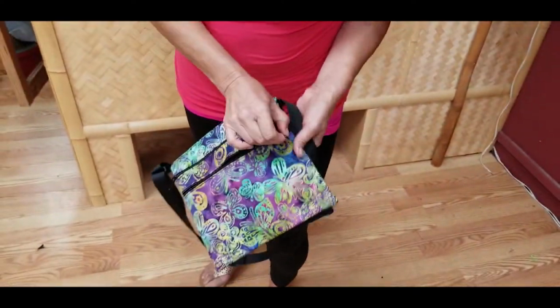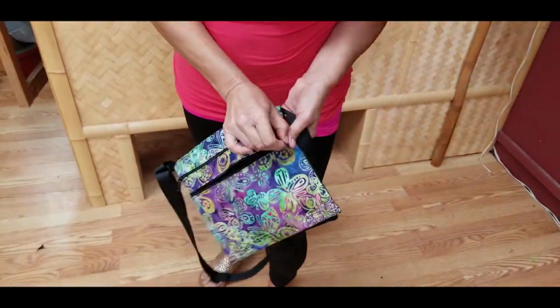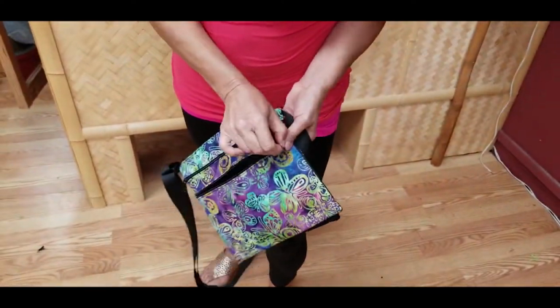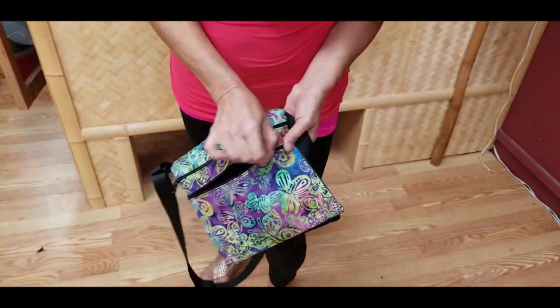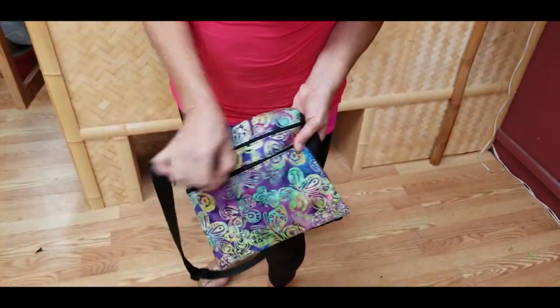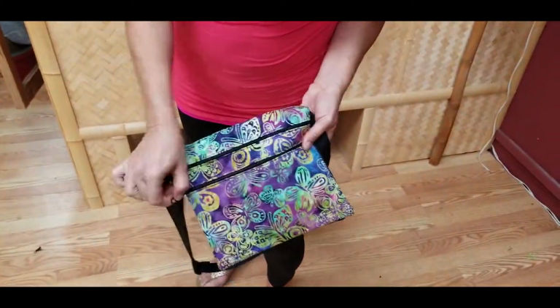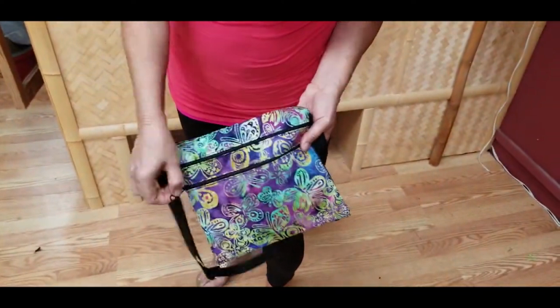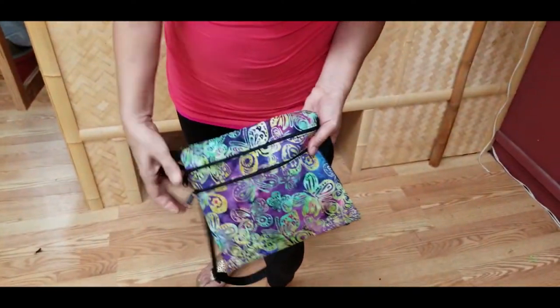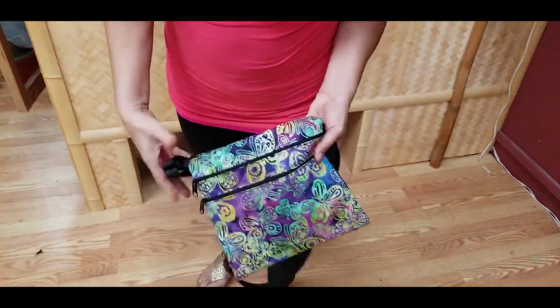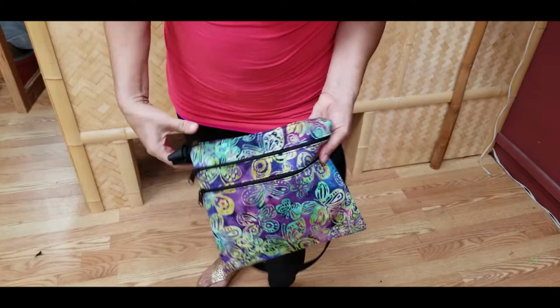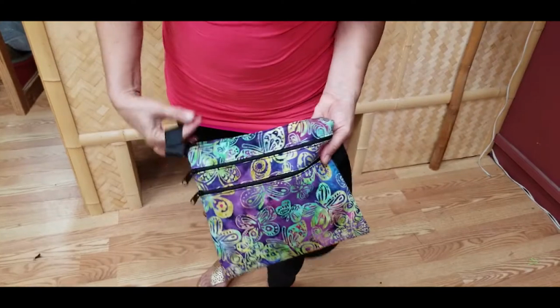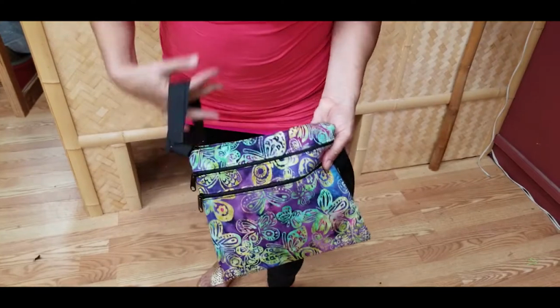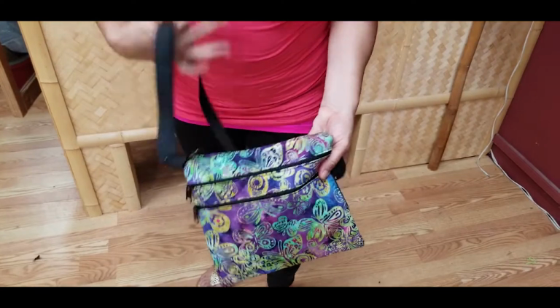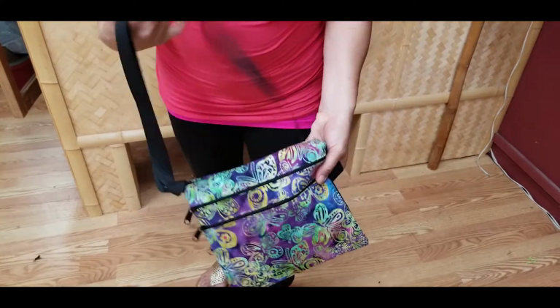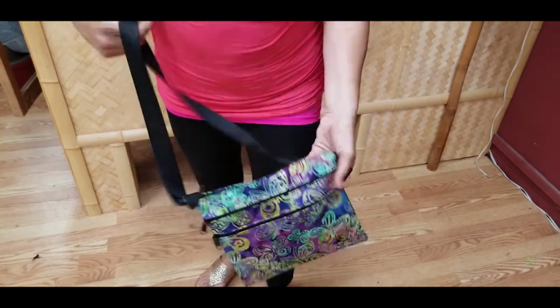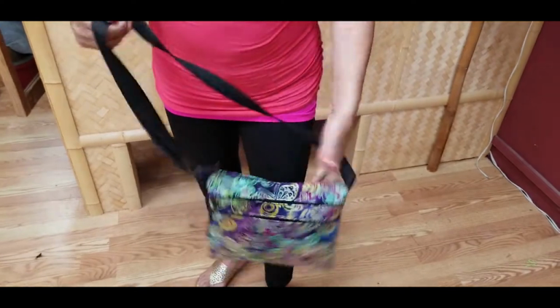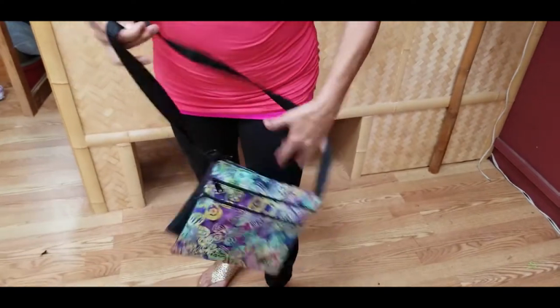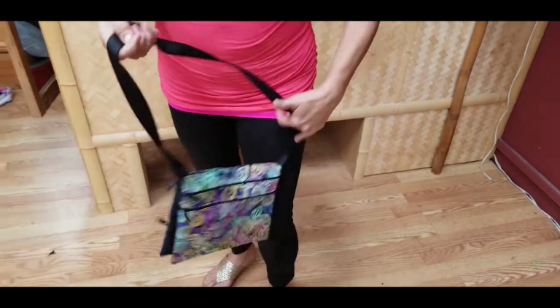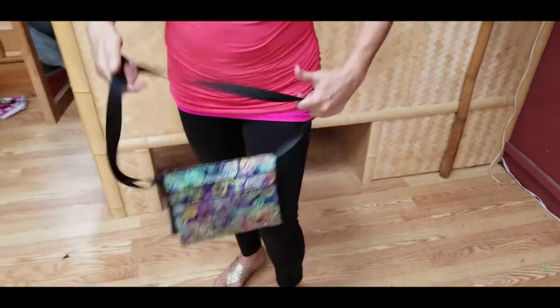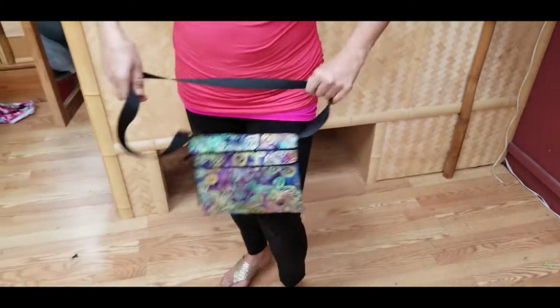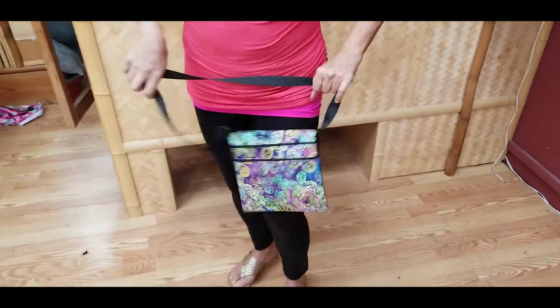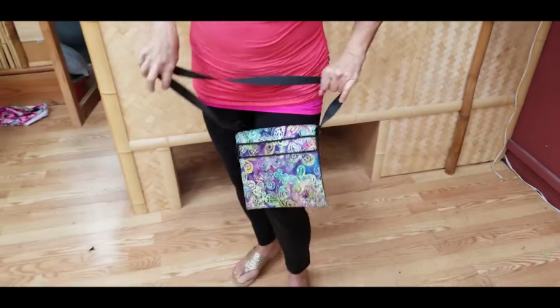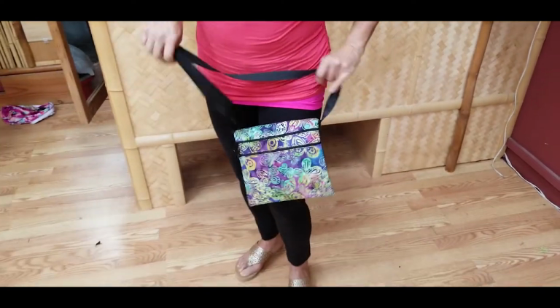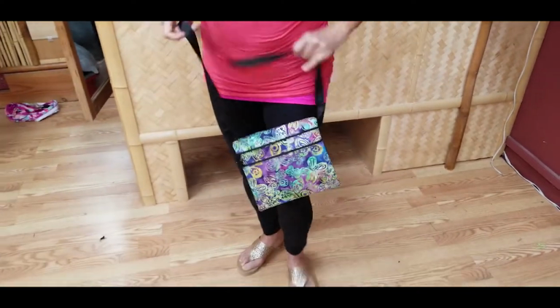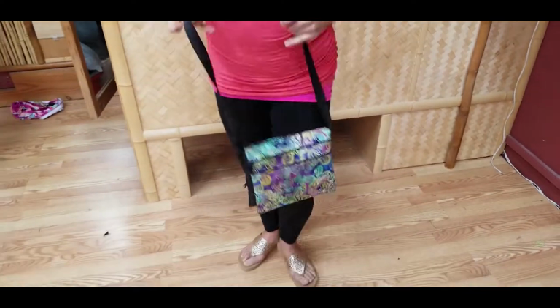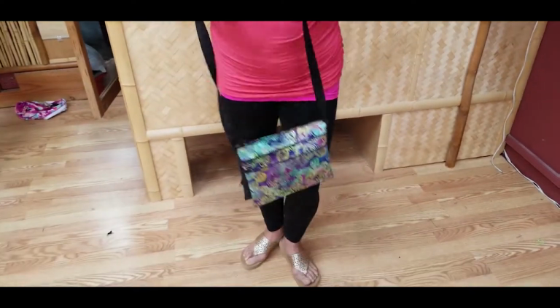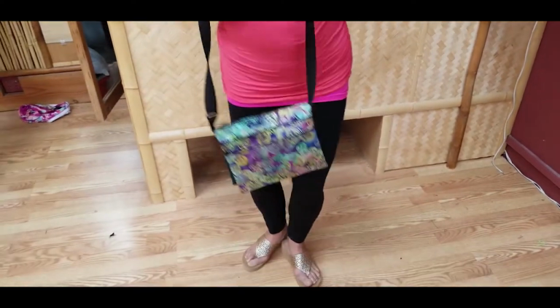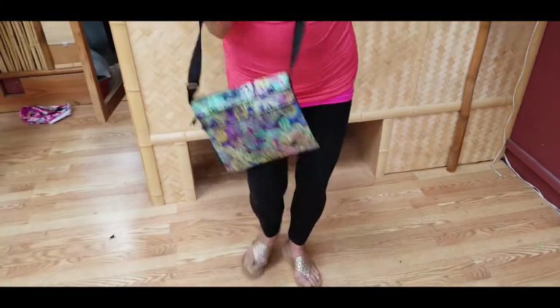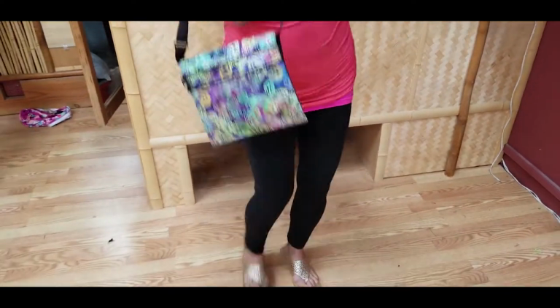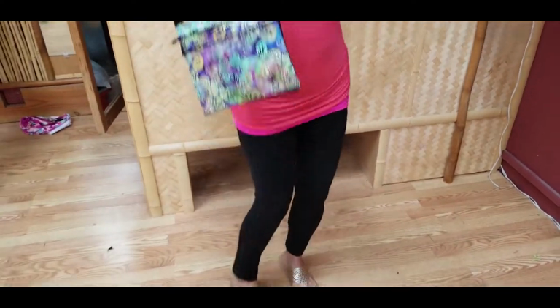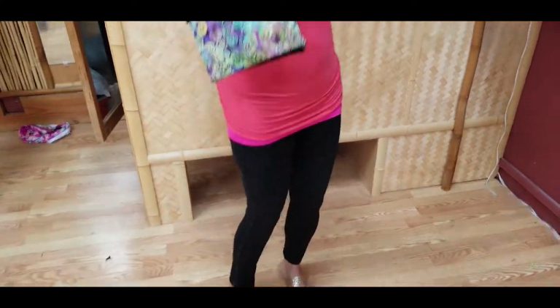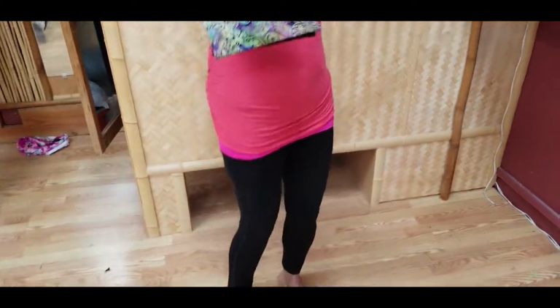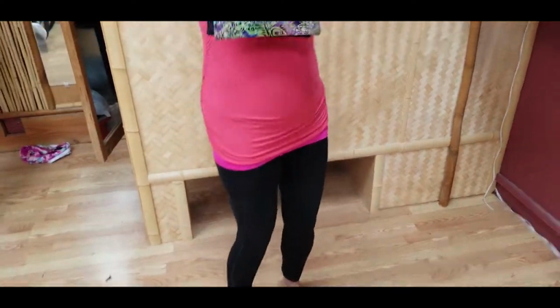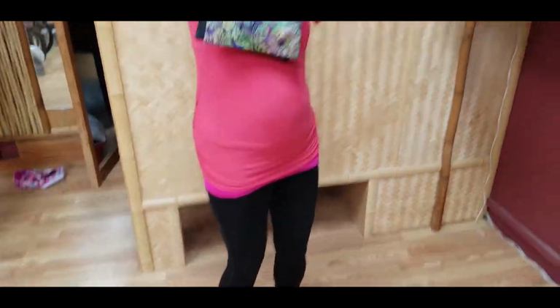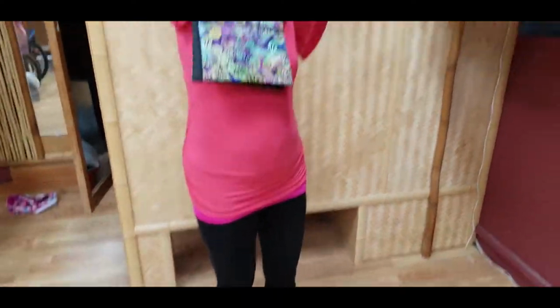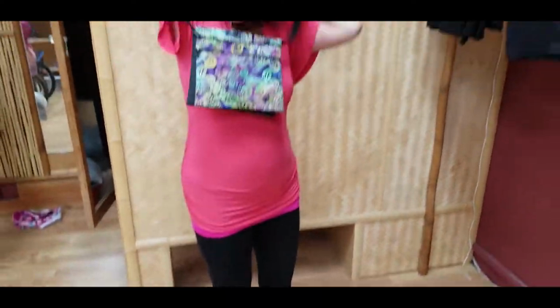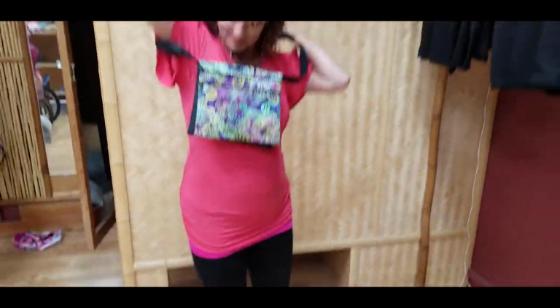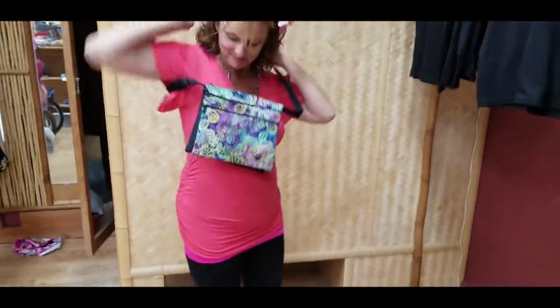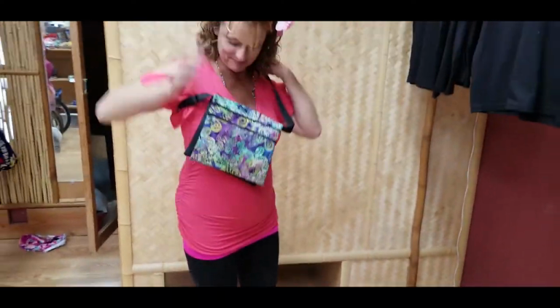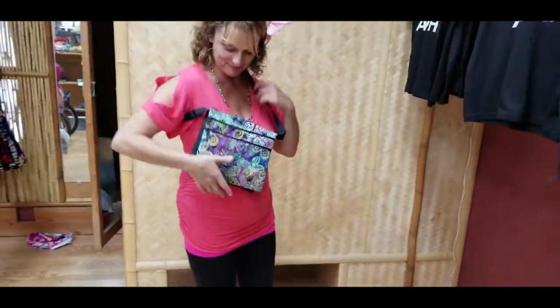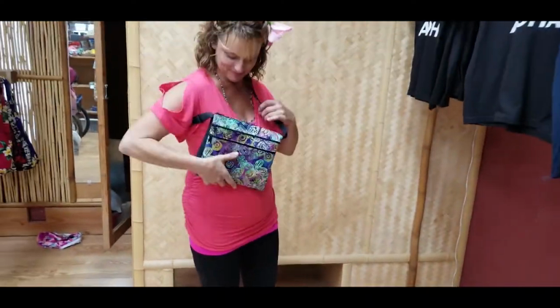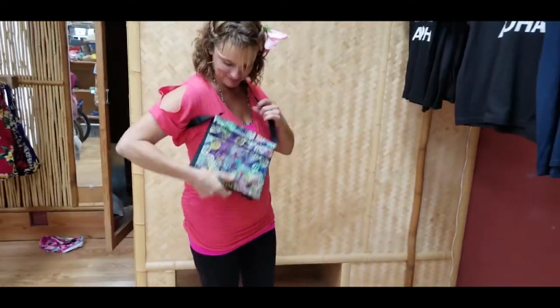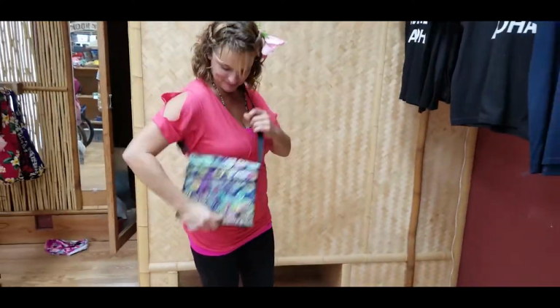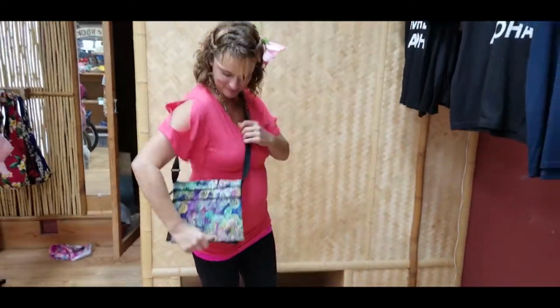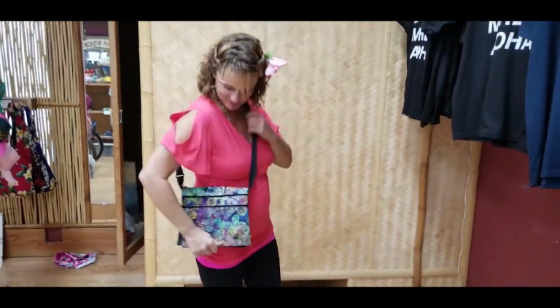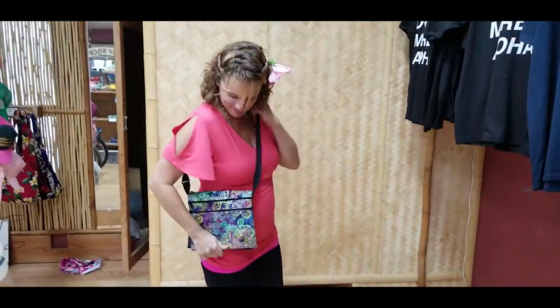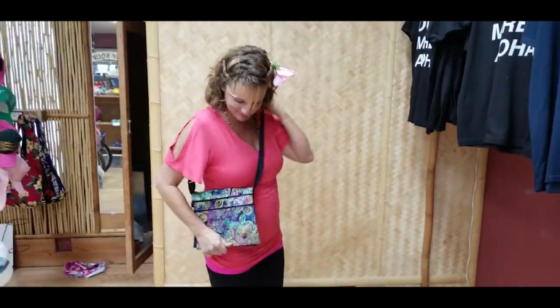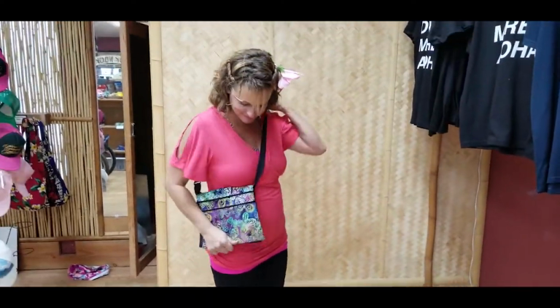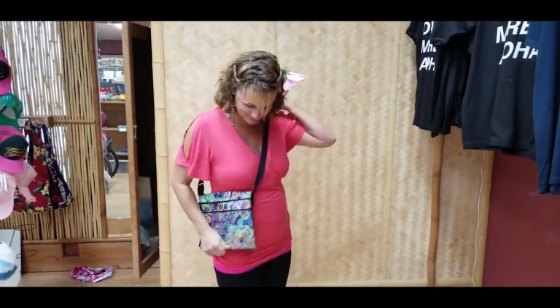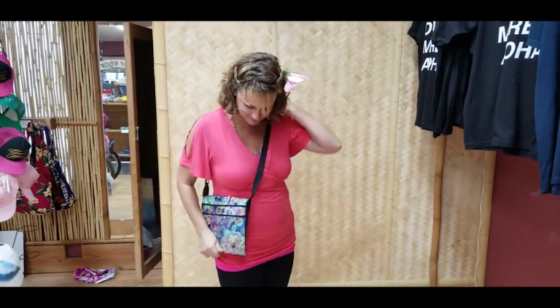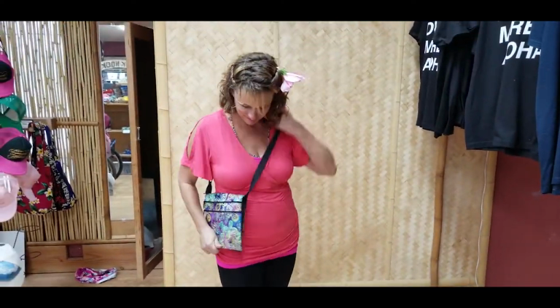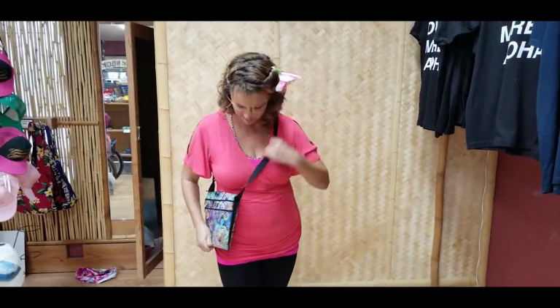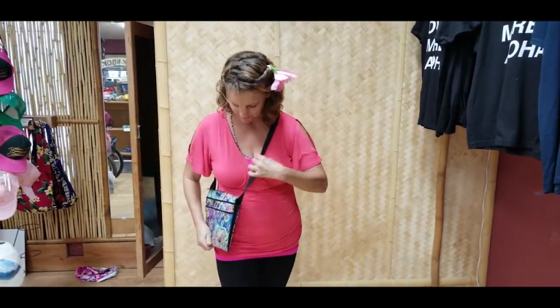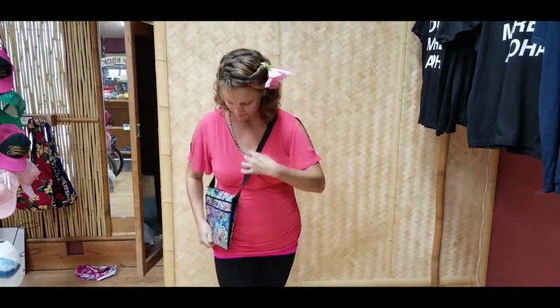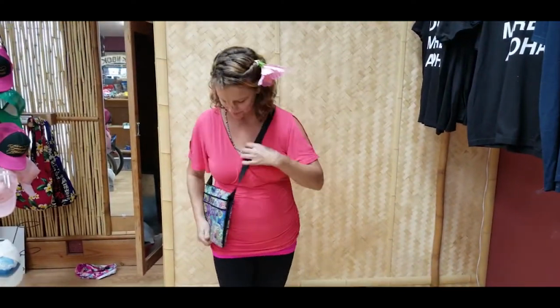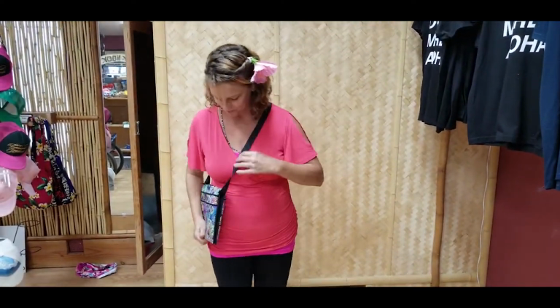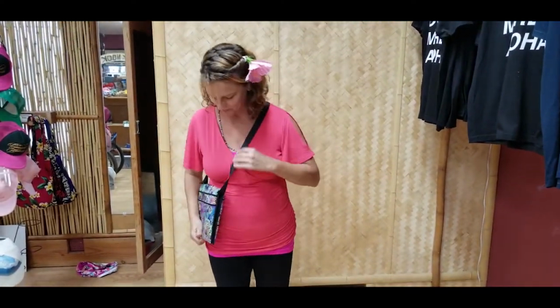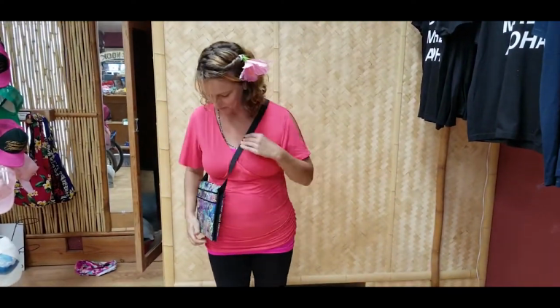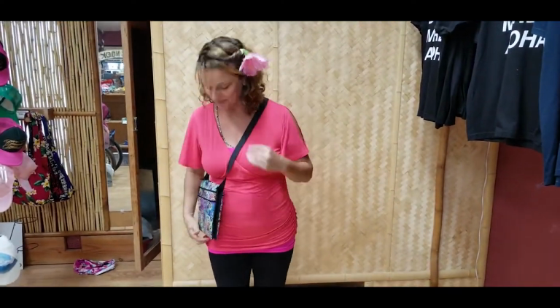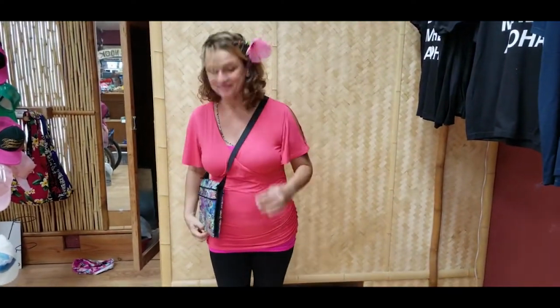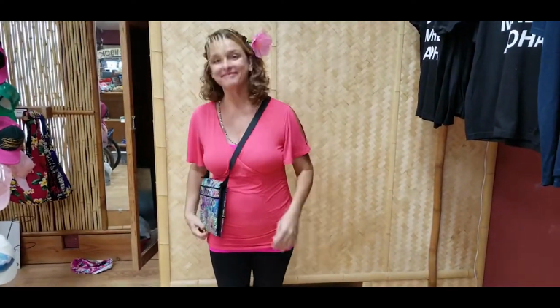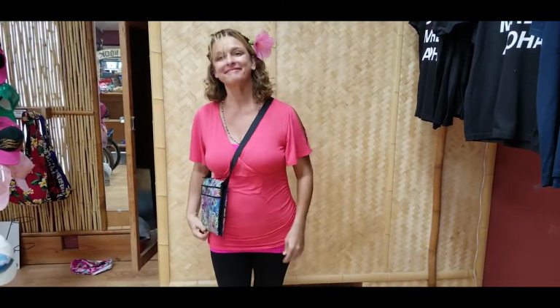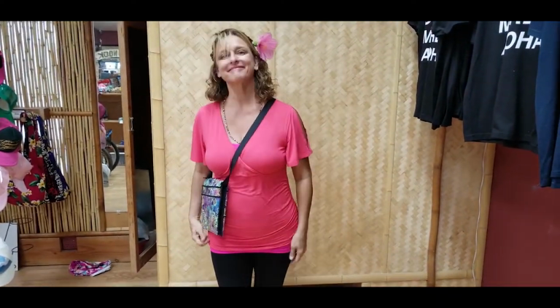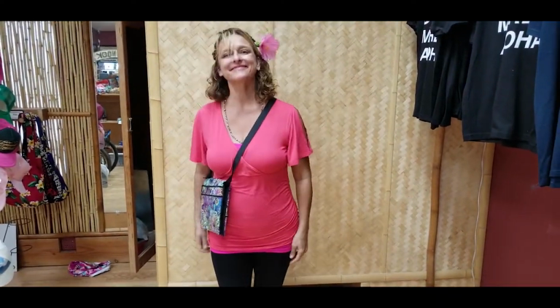These bags are made from high quality materials. They have adjustable shoulder straps and come in a variety of fashionable designs.